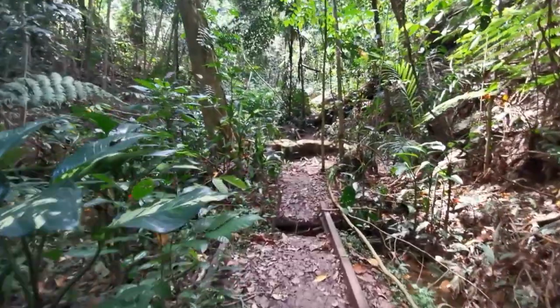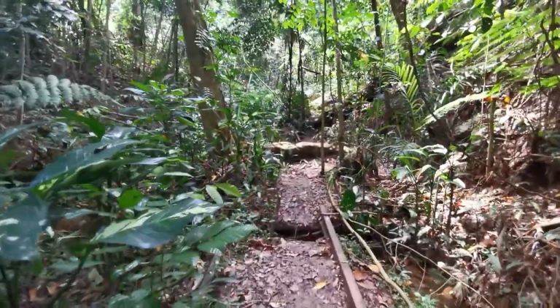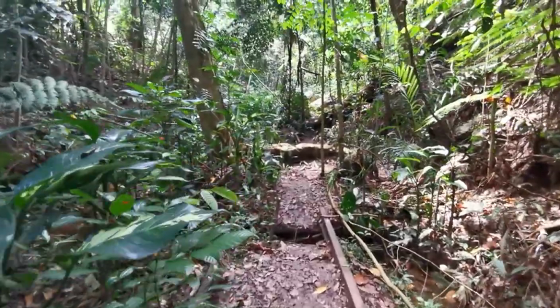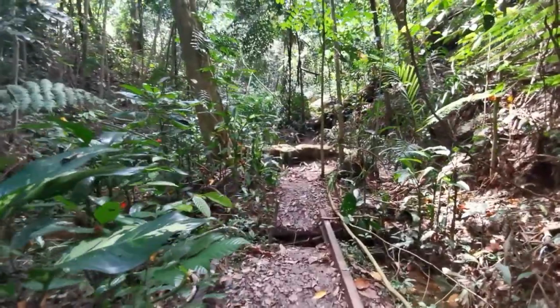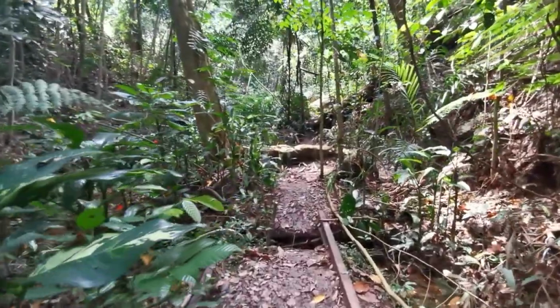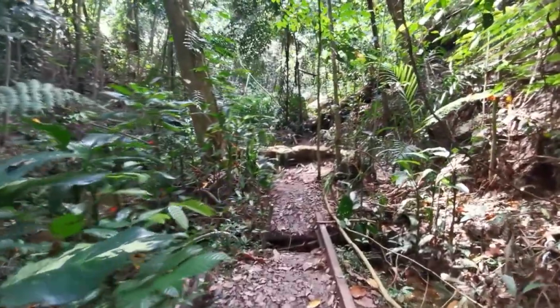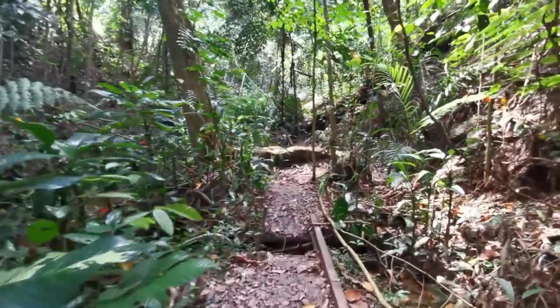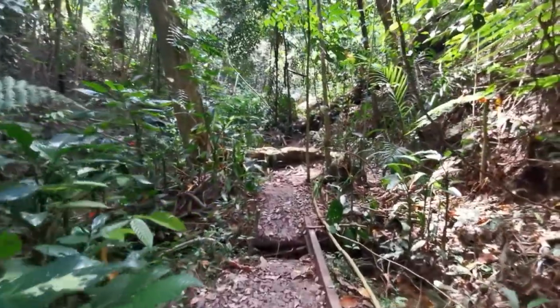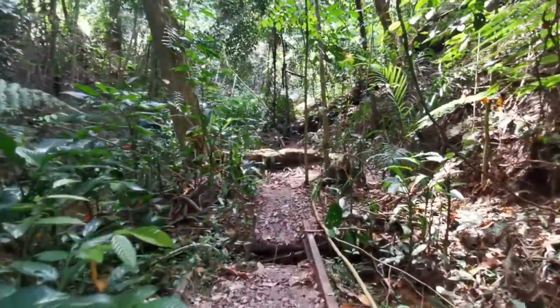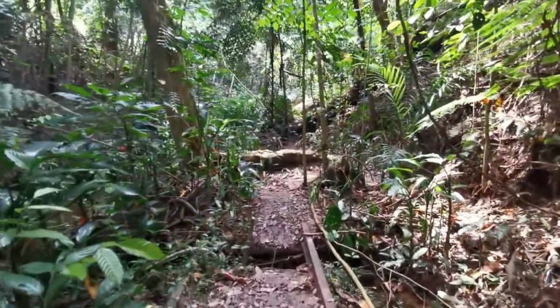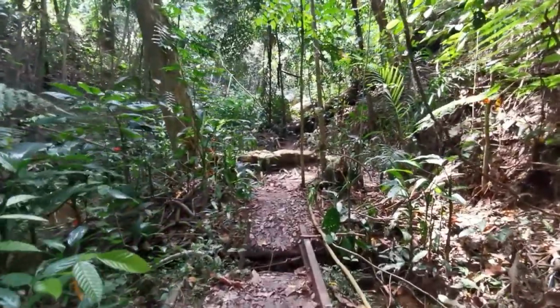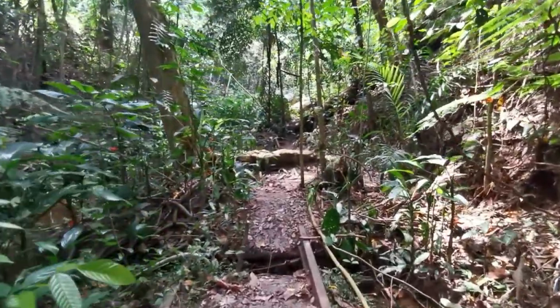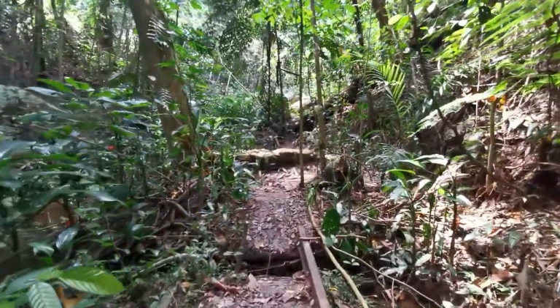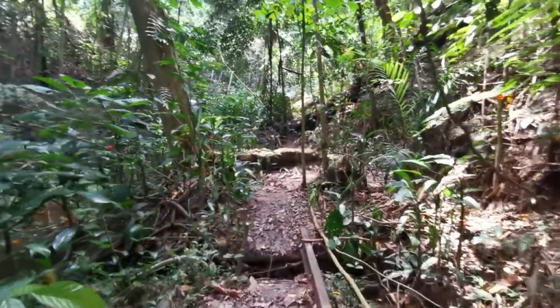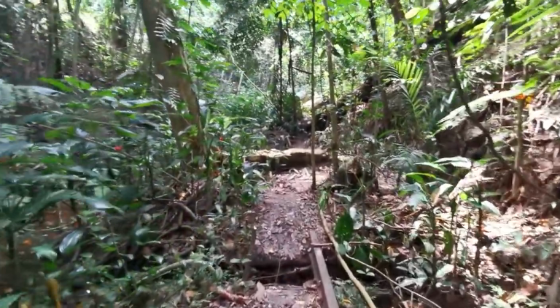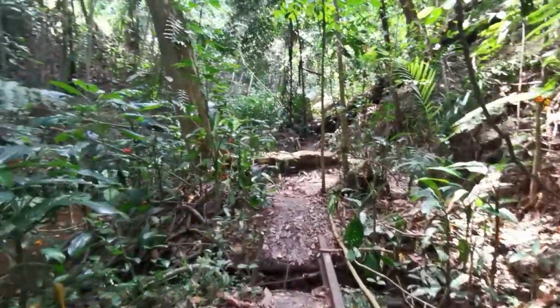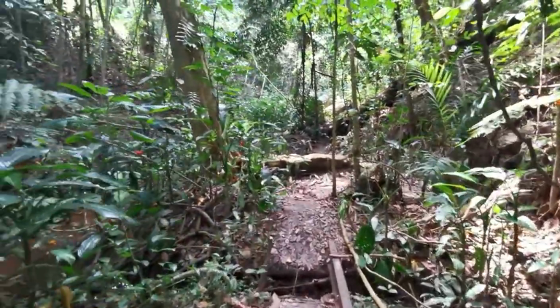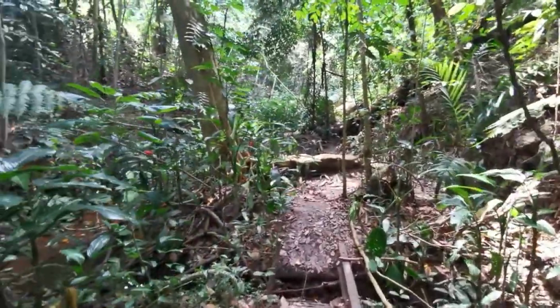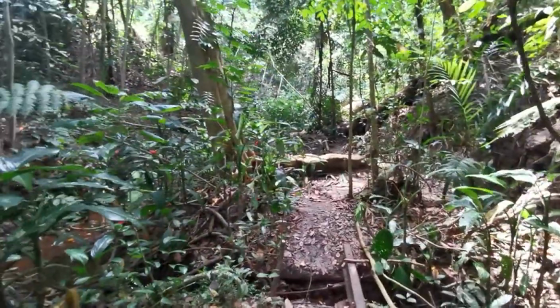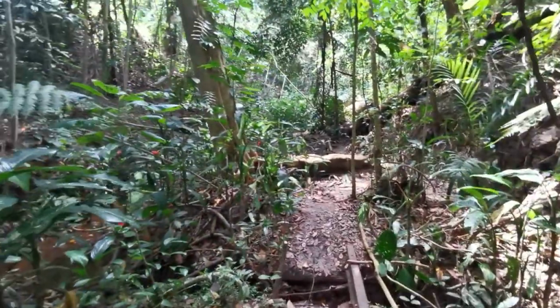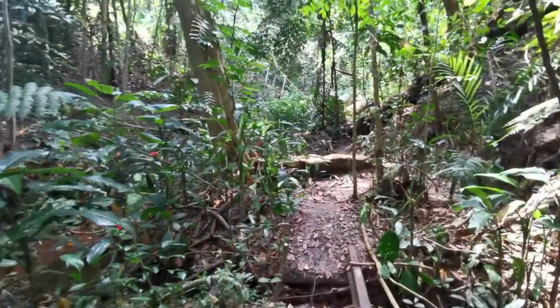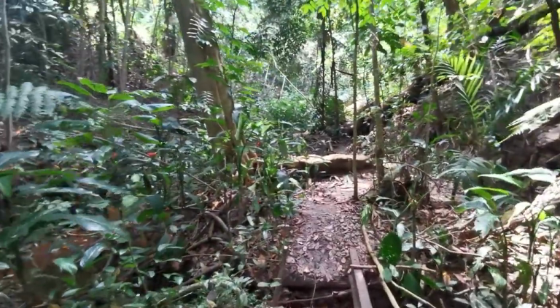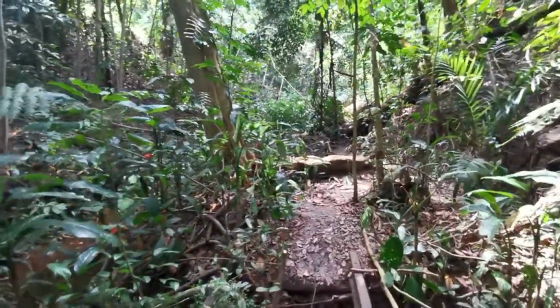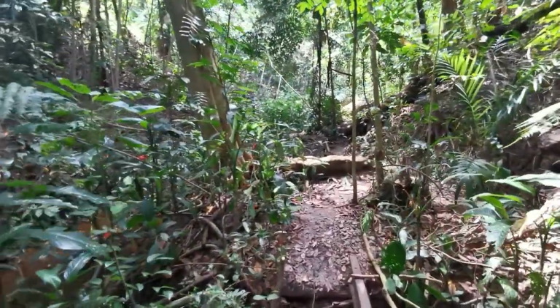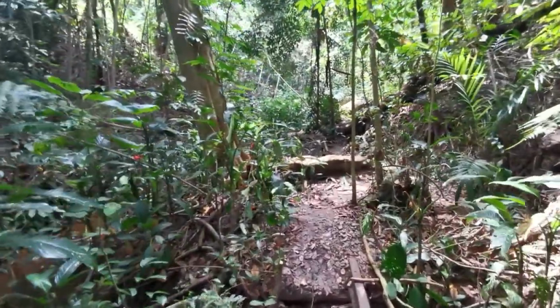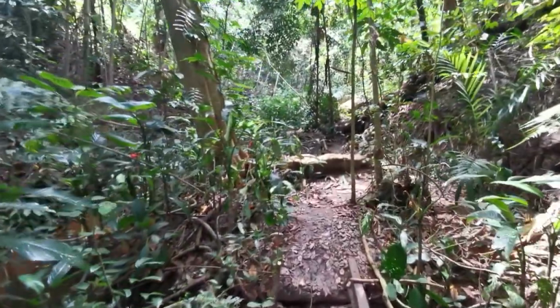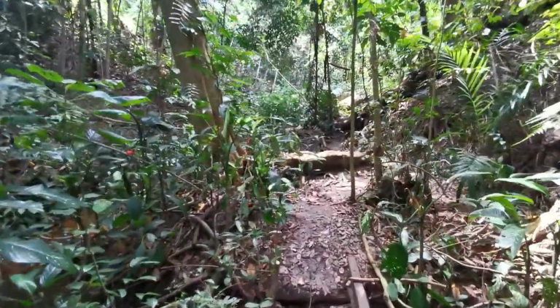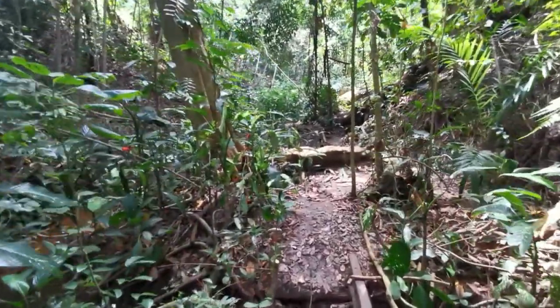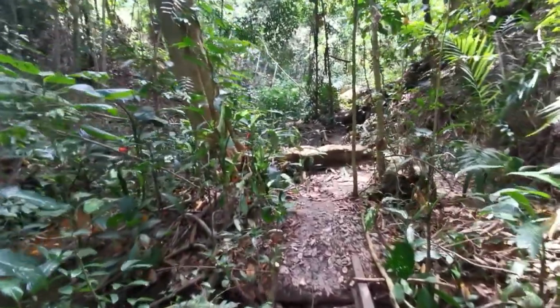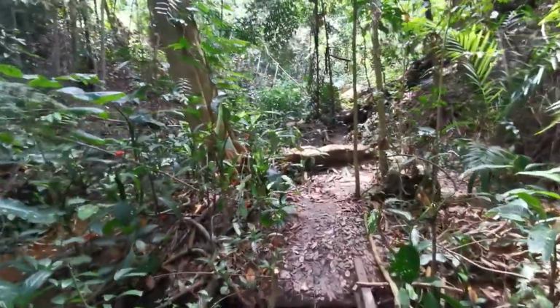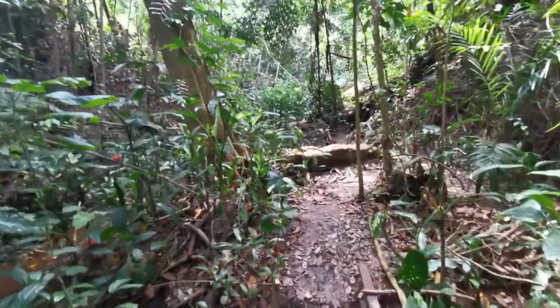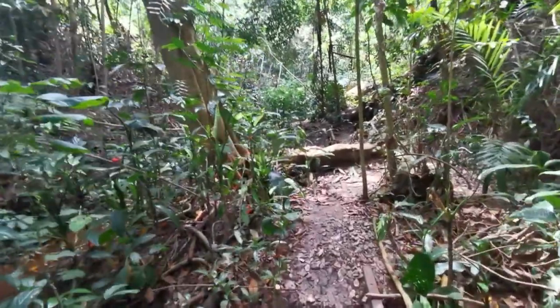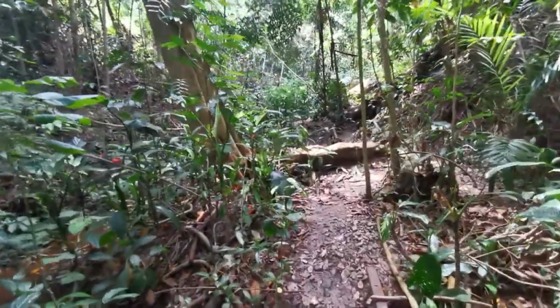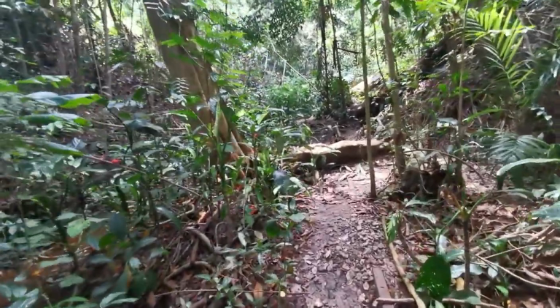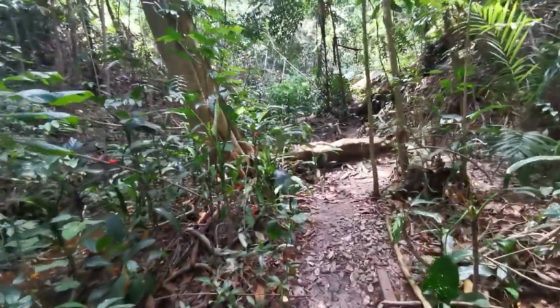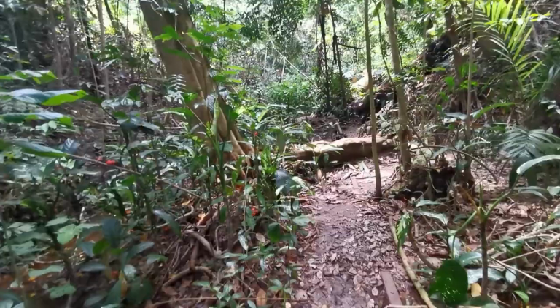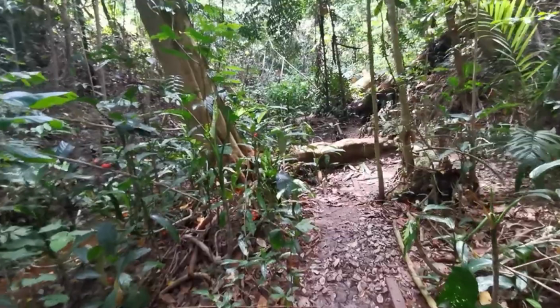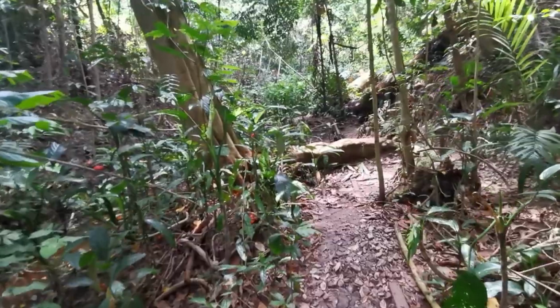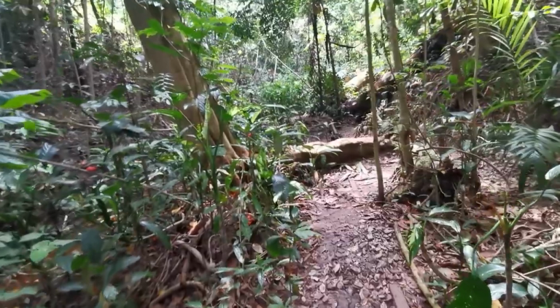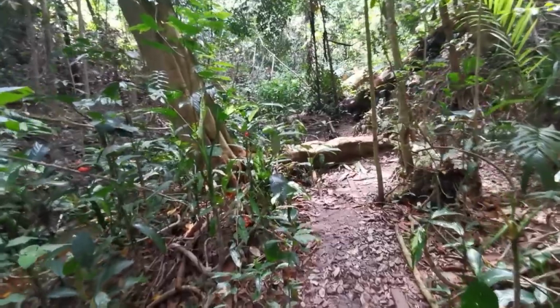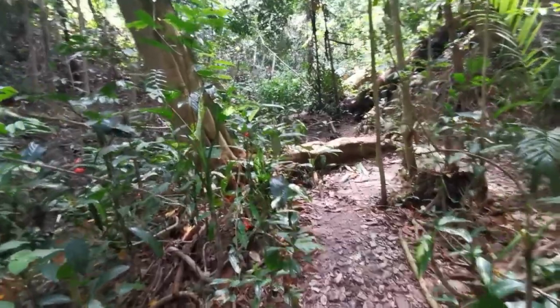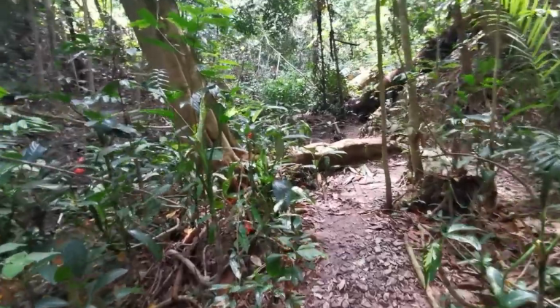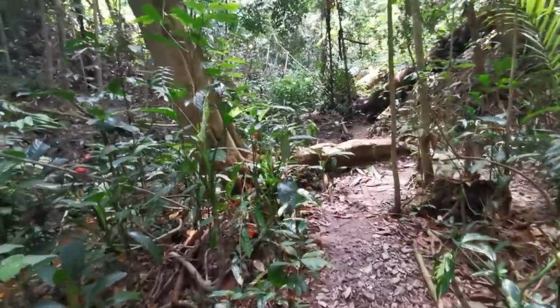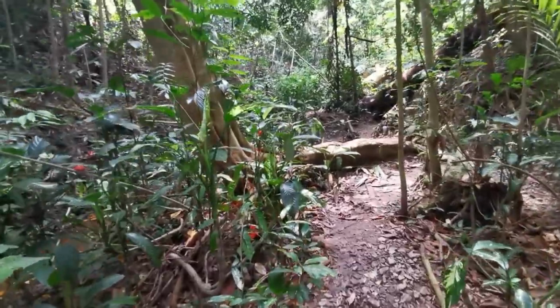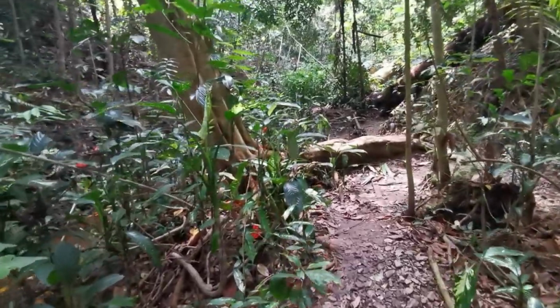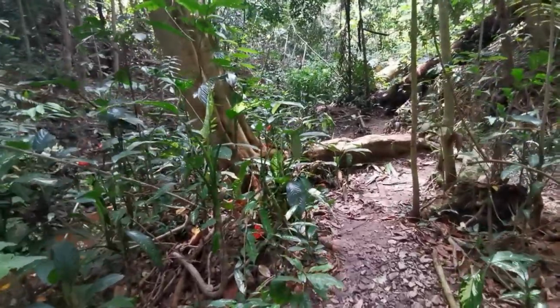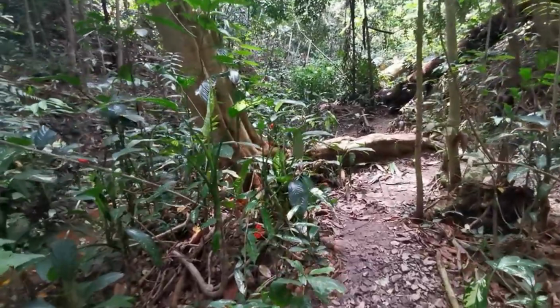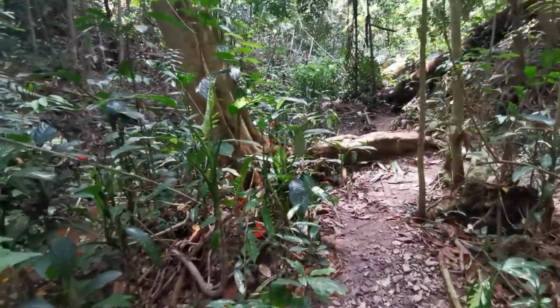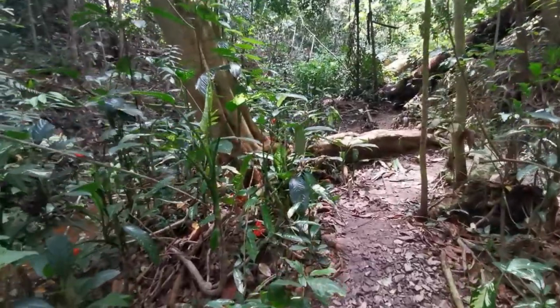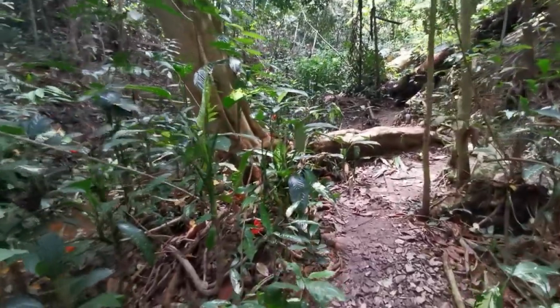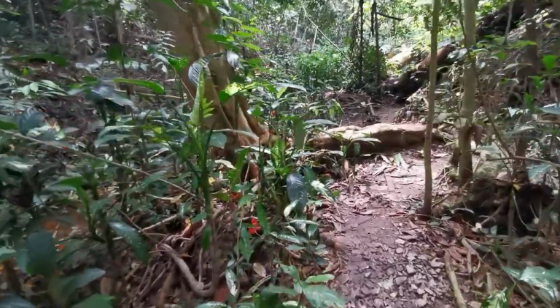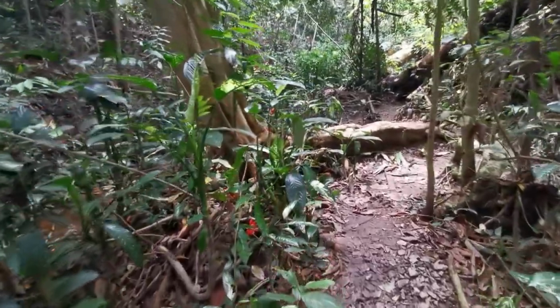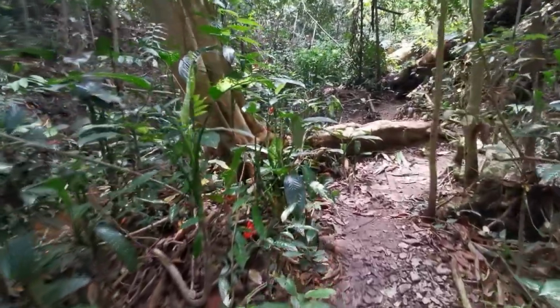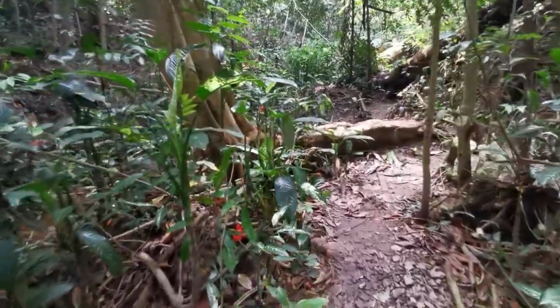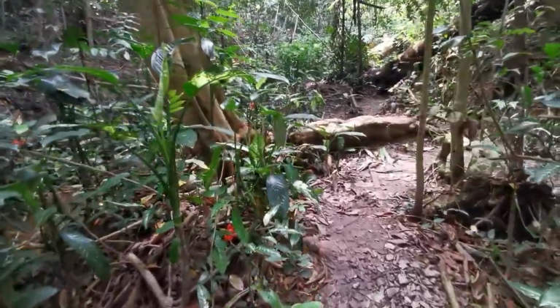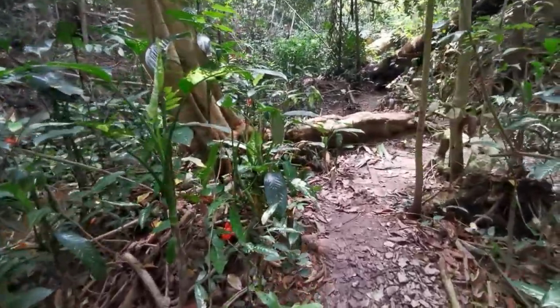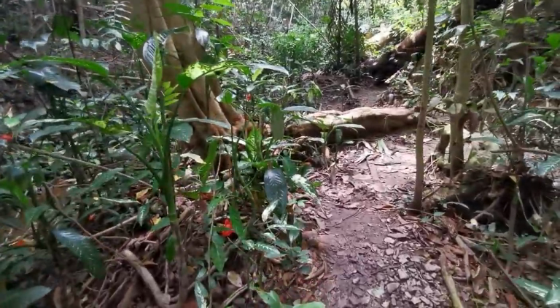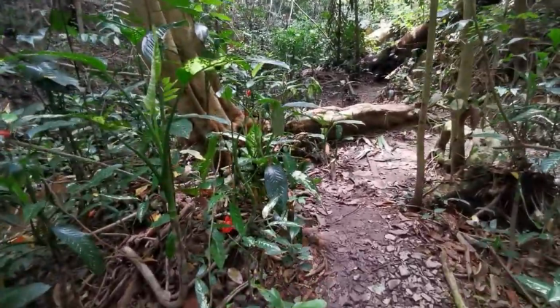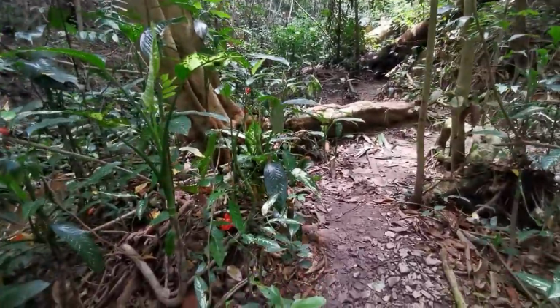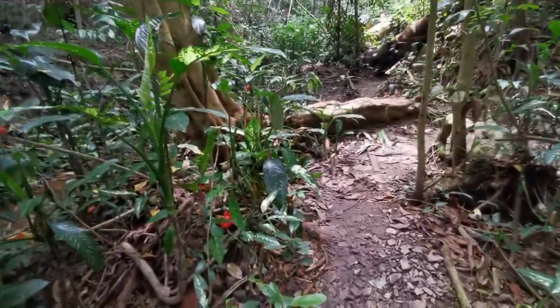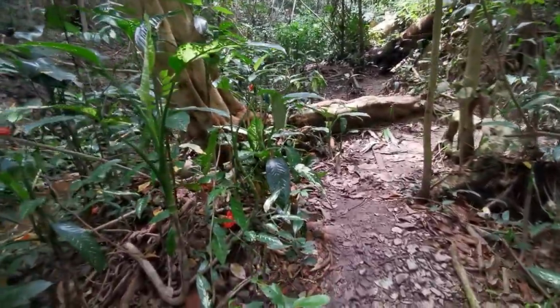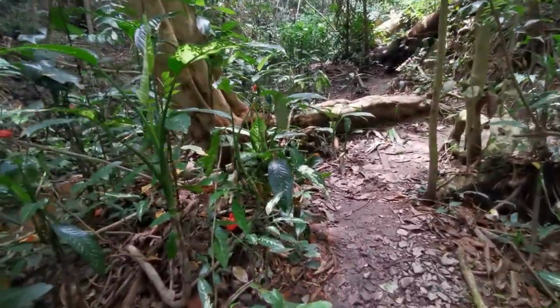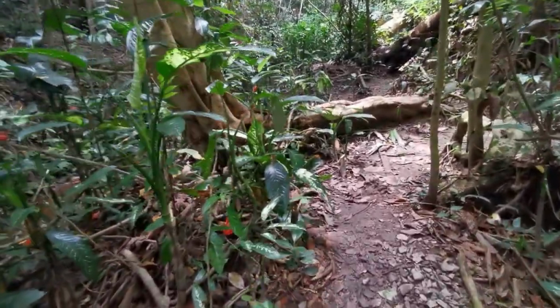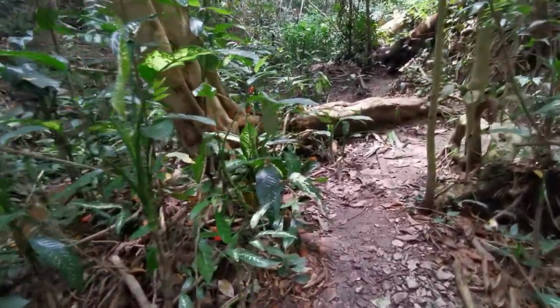Looking at the derailed tracks and fallen trees, I really feel that a dinosaur could come charging right at me from the forest at any moment.